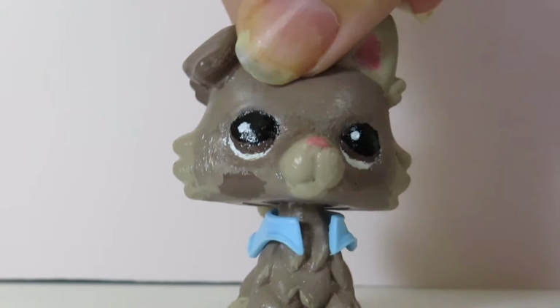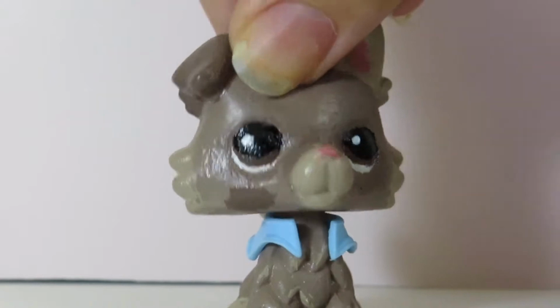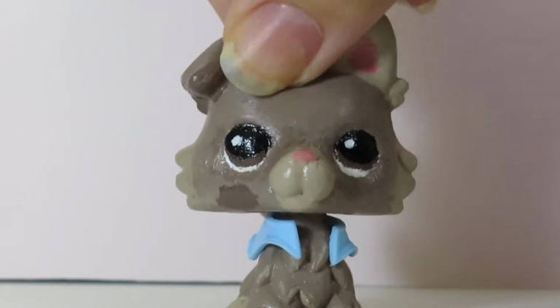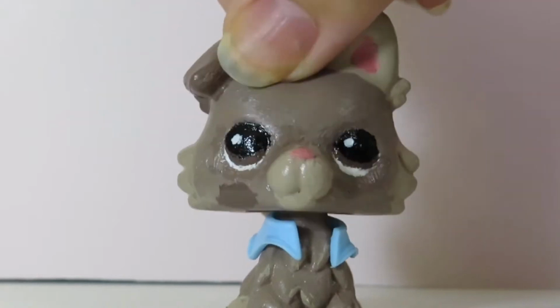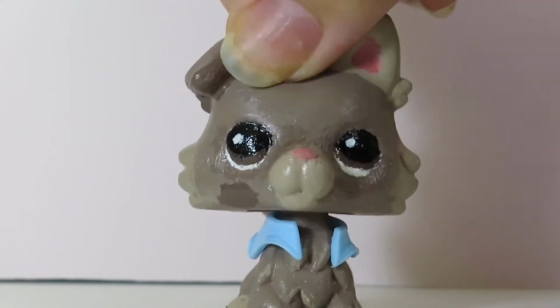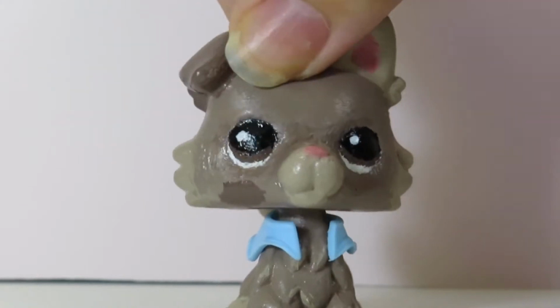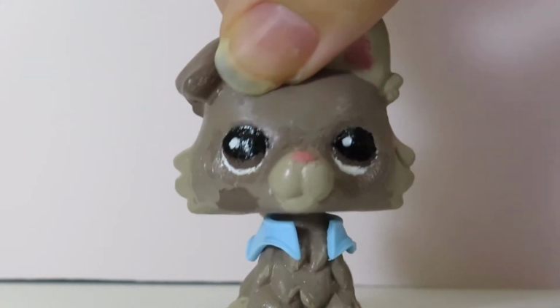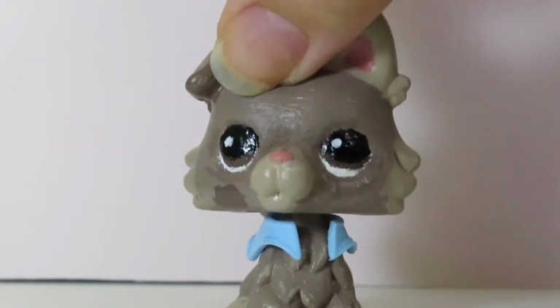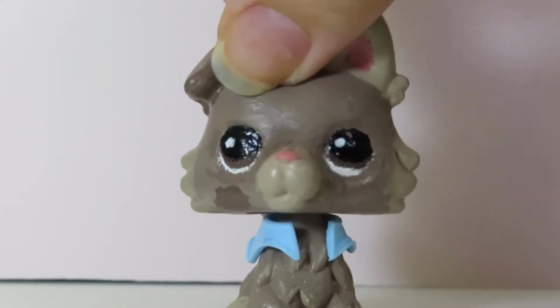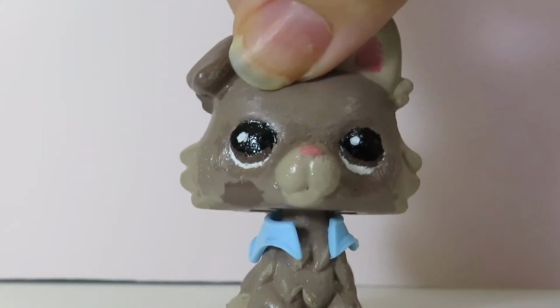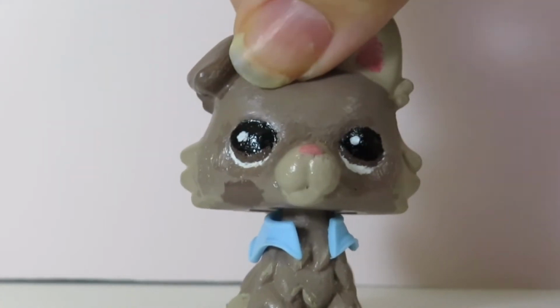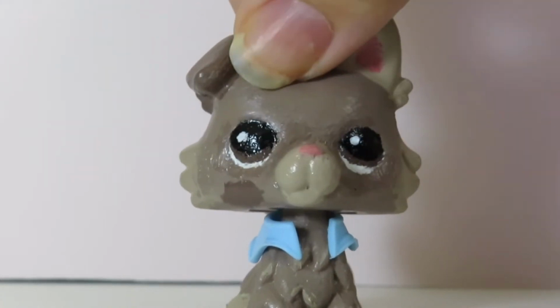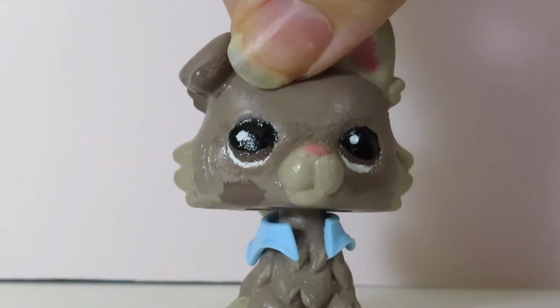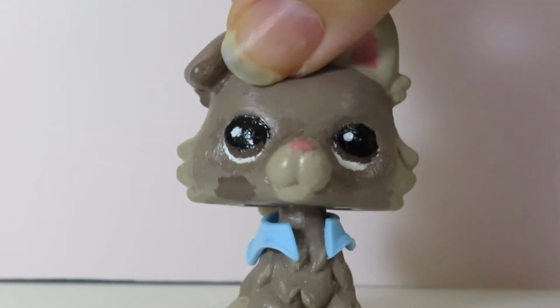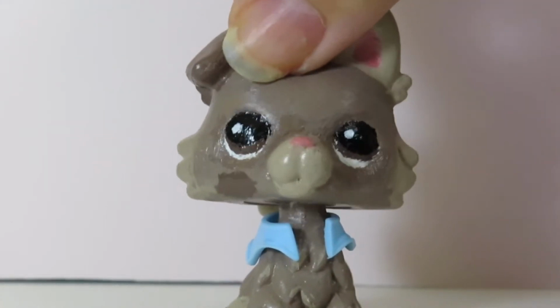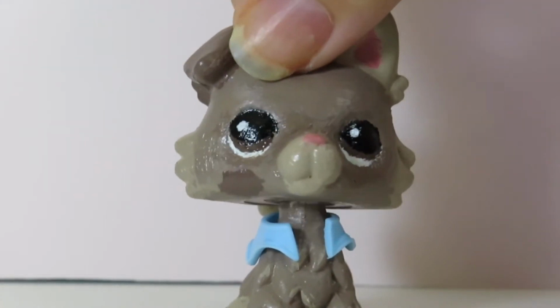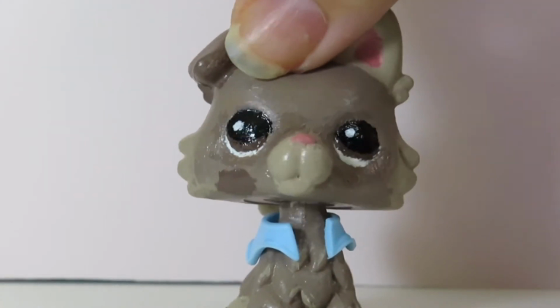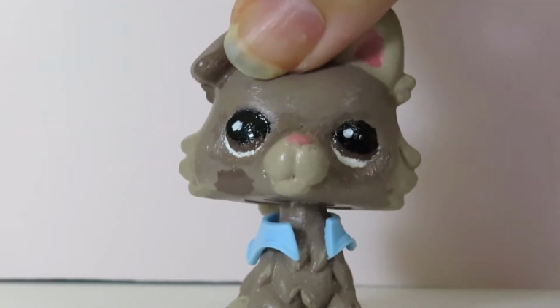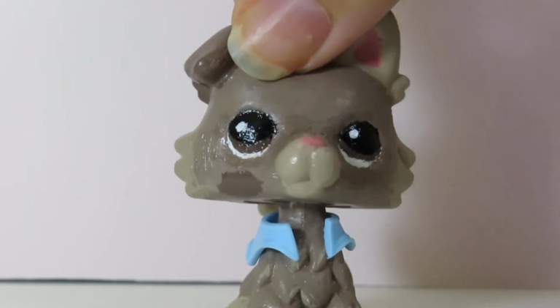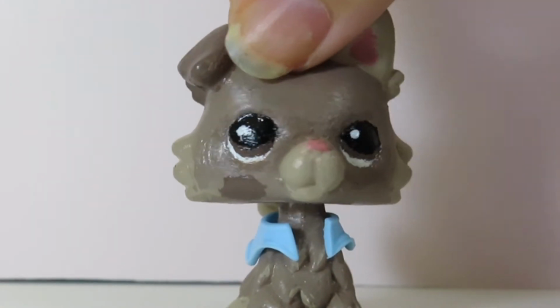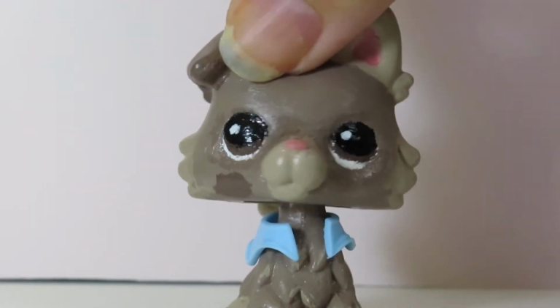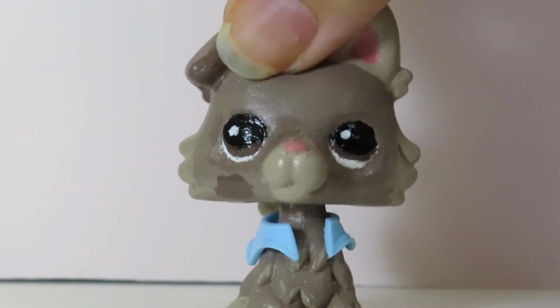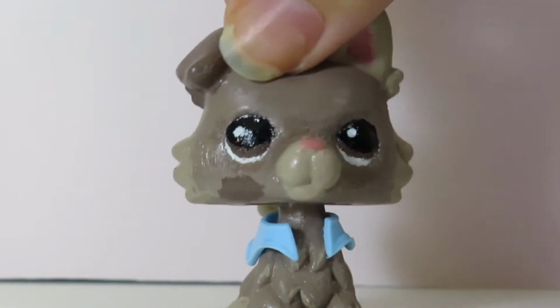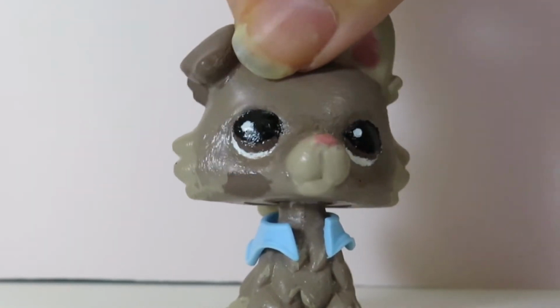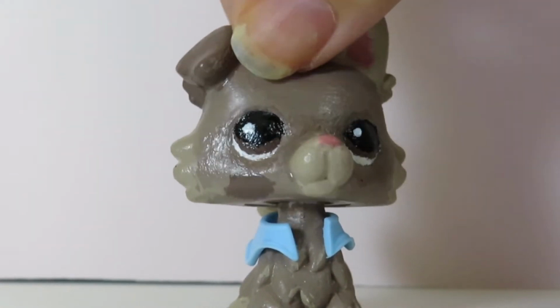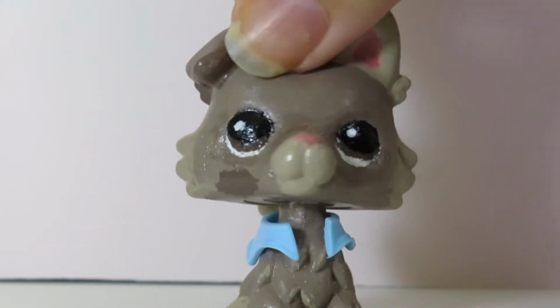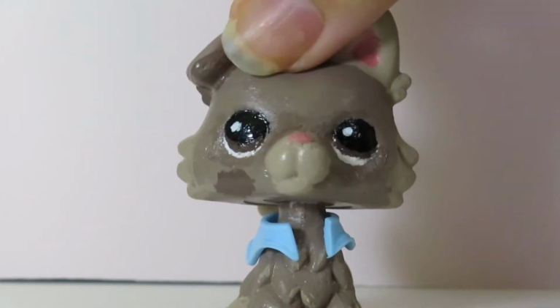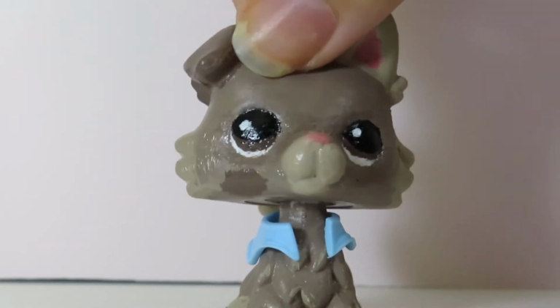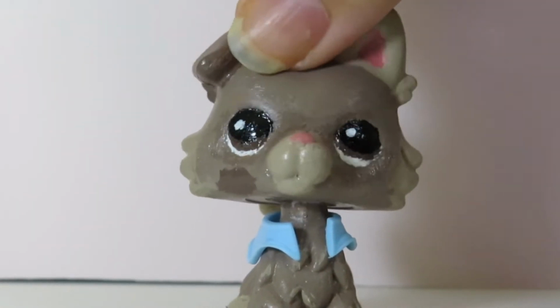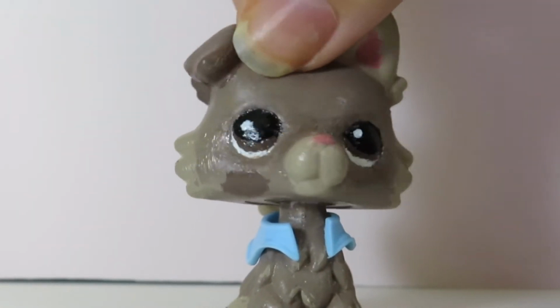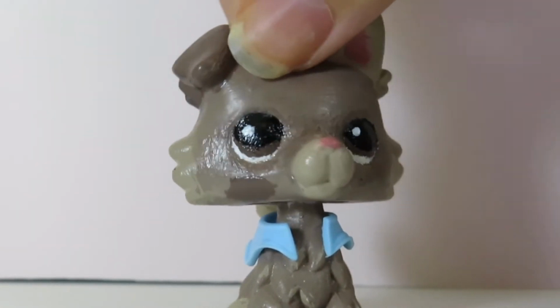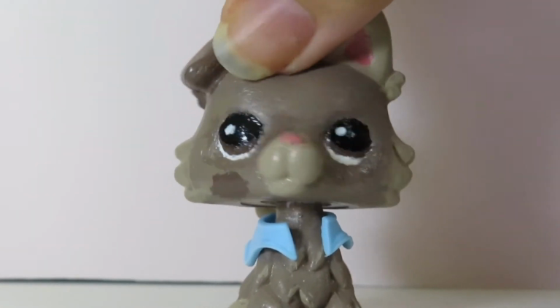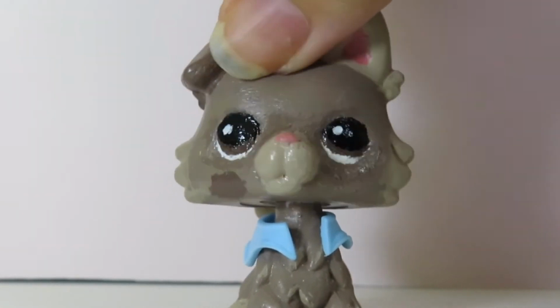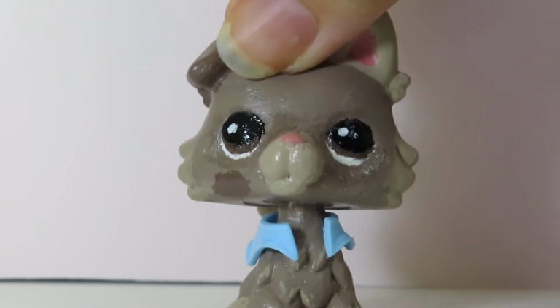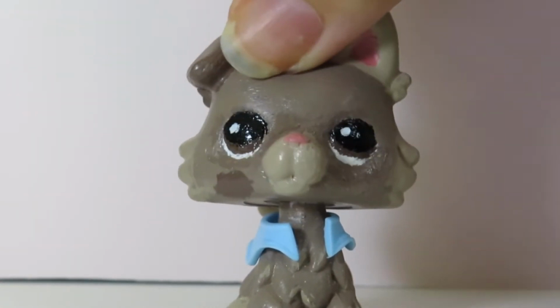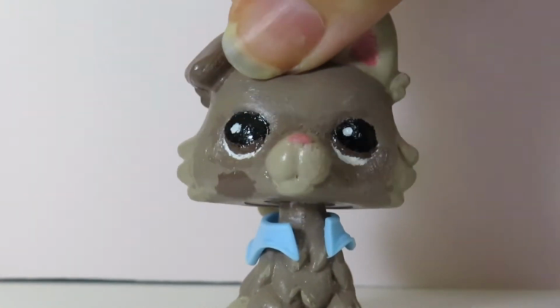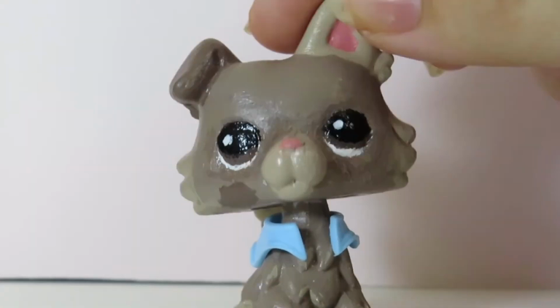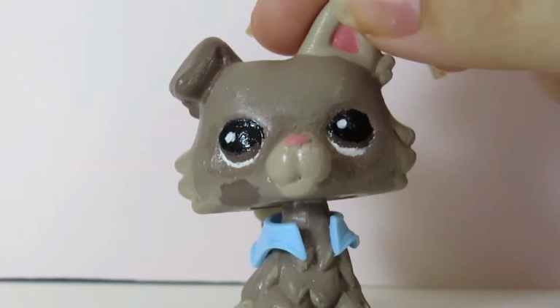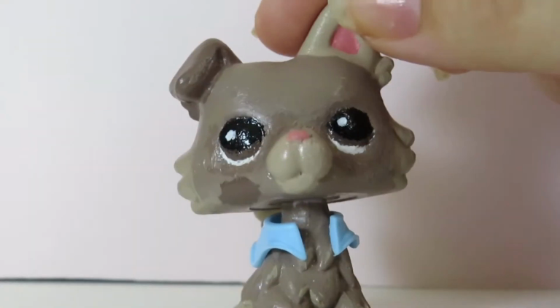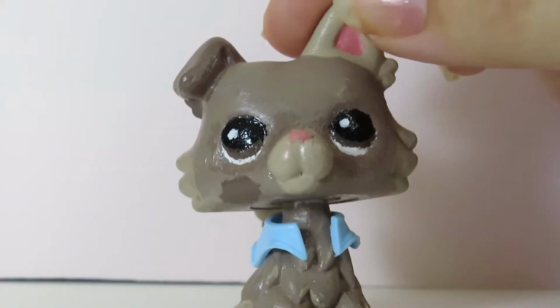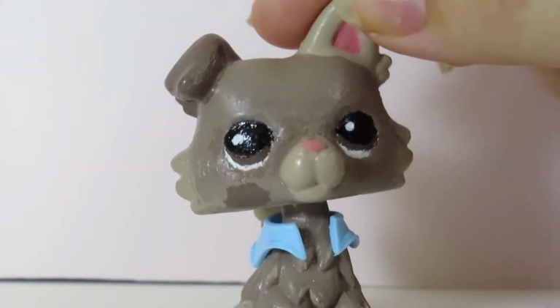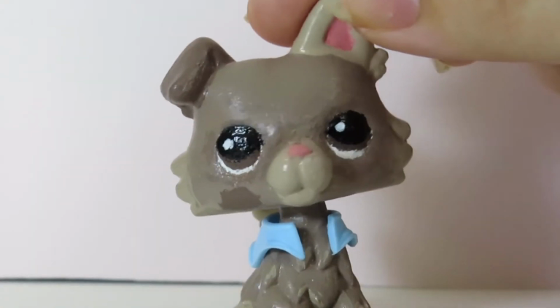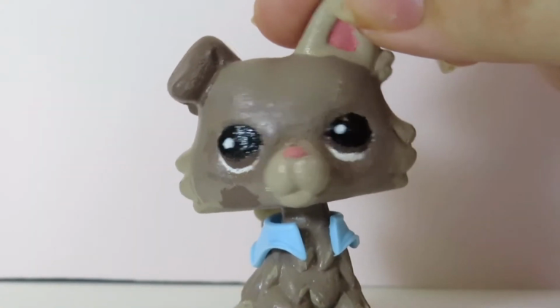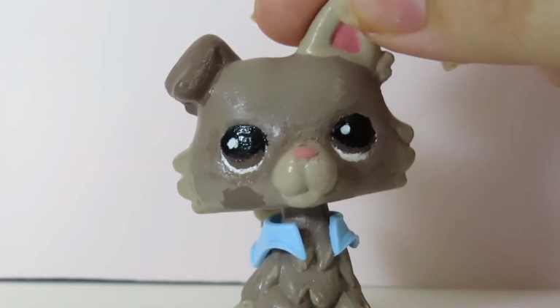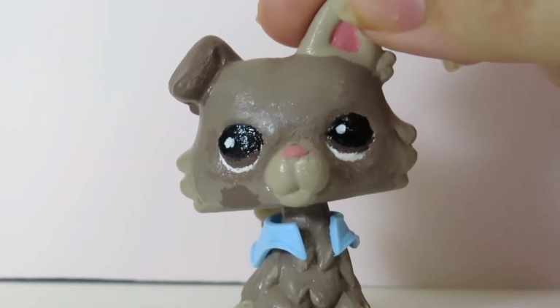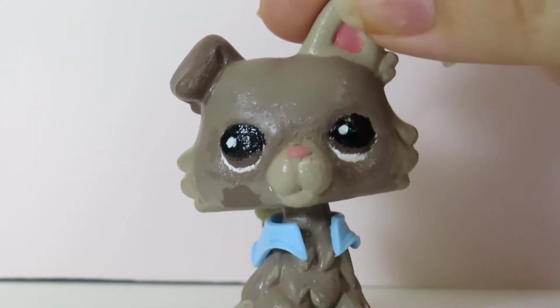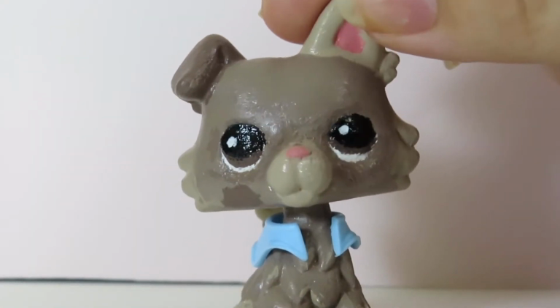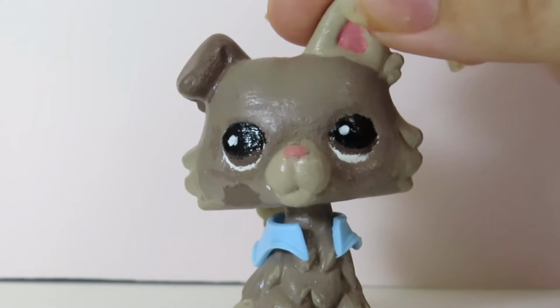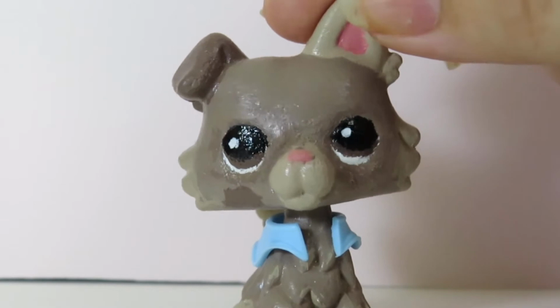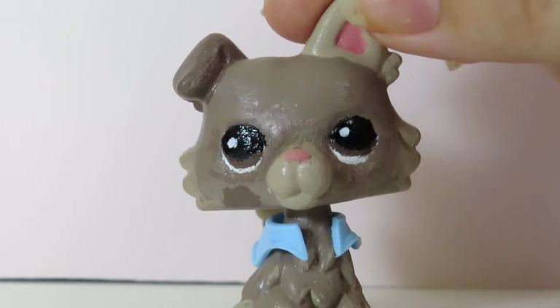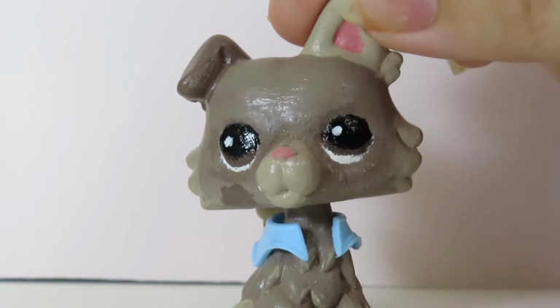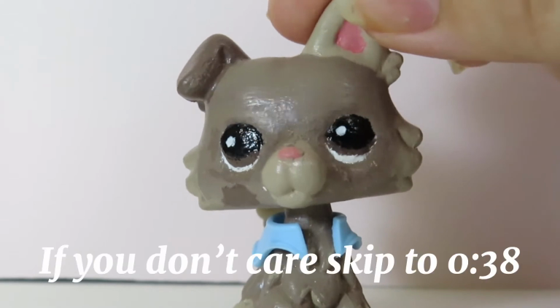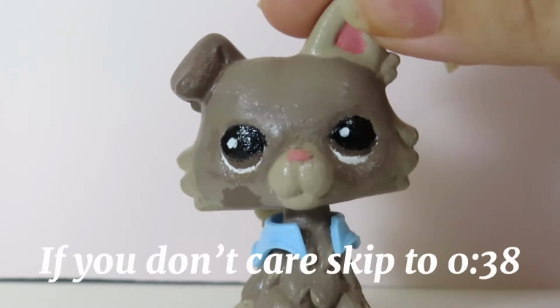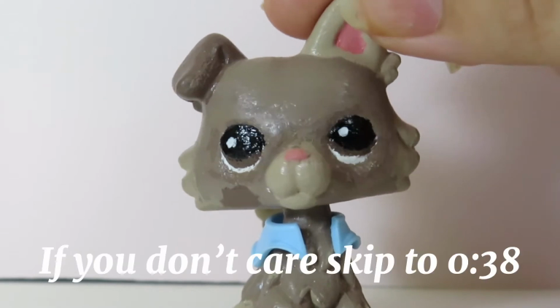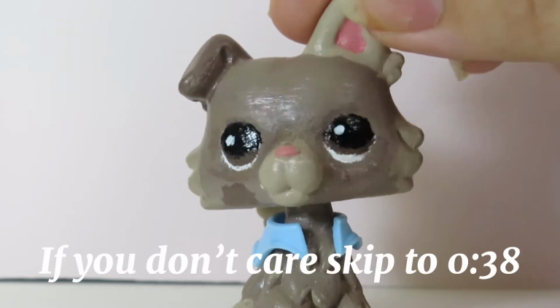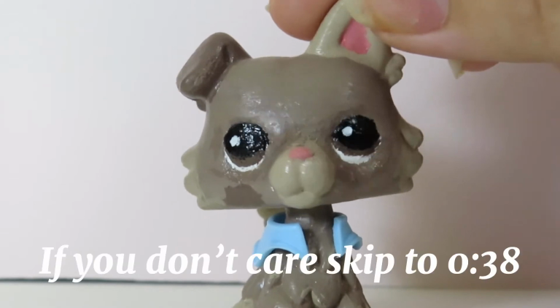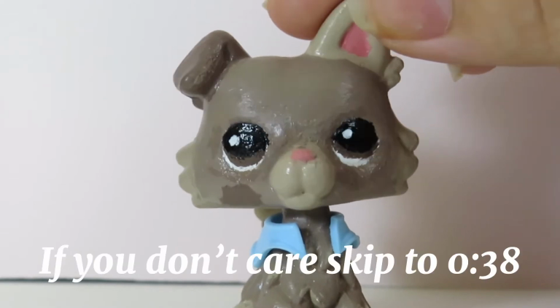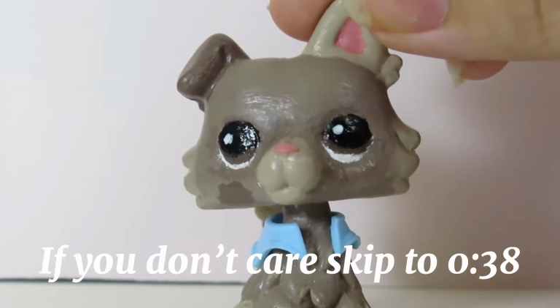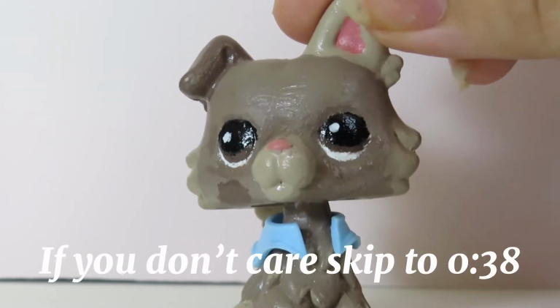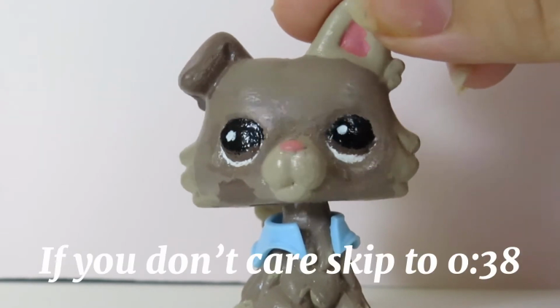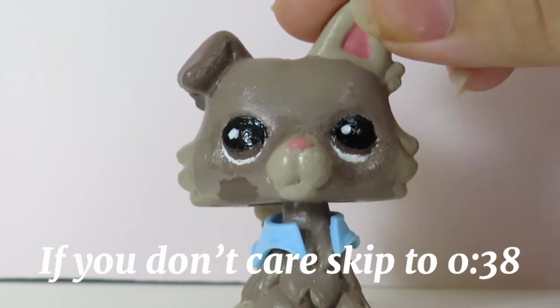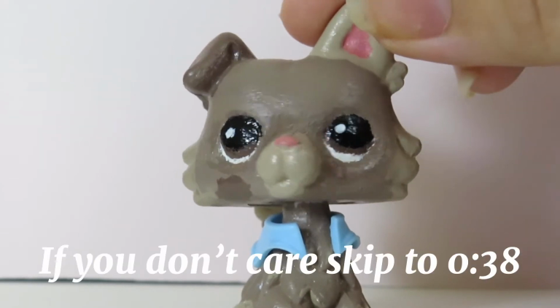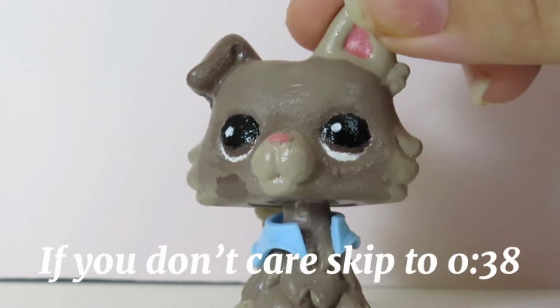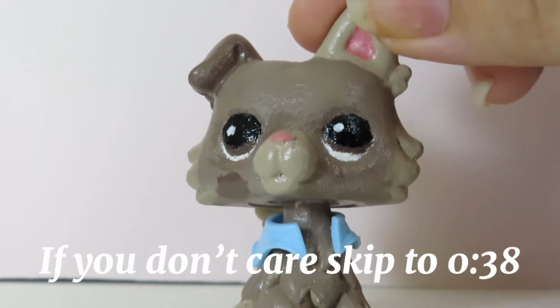Hey everyone, welcome back to my channel. In today's video I'm going to be doing an LTC theme. If you don't know what the LTC is, here is a brief description.